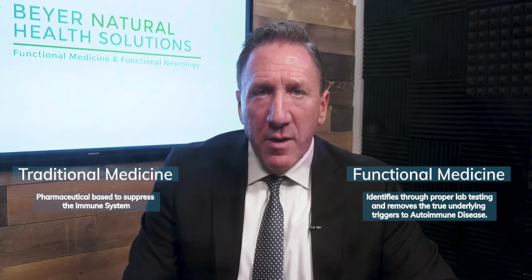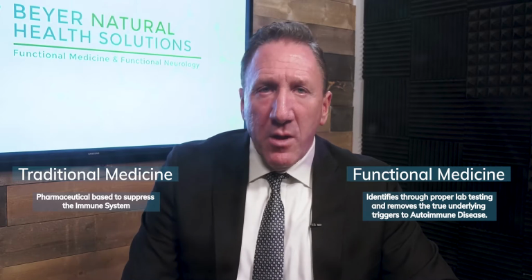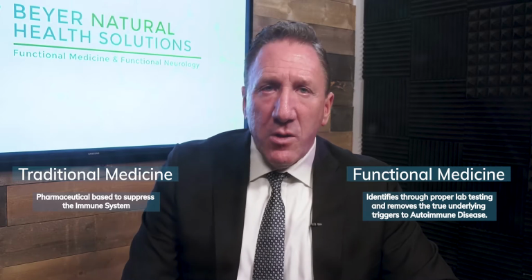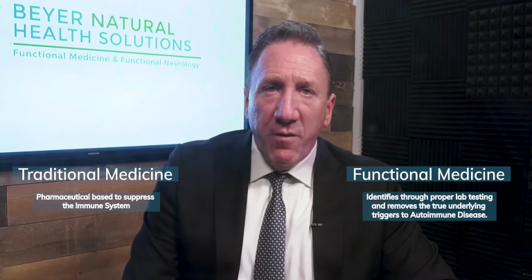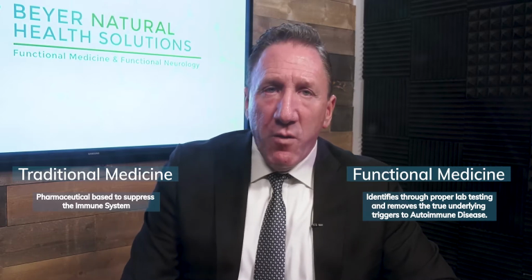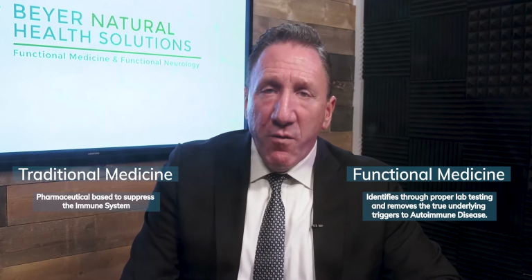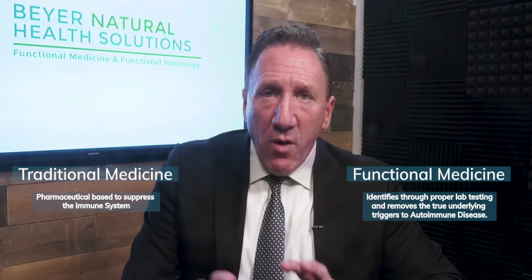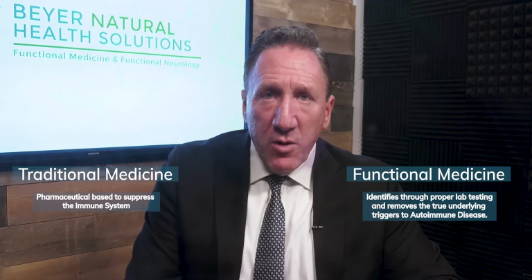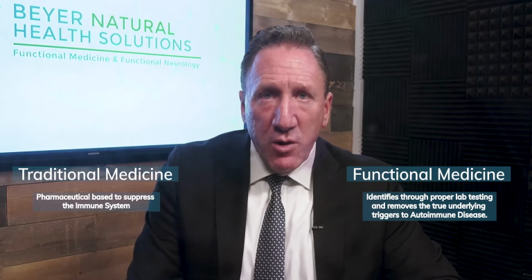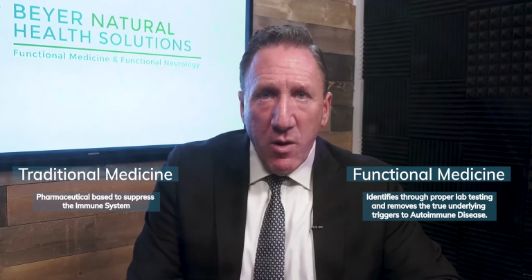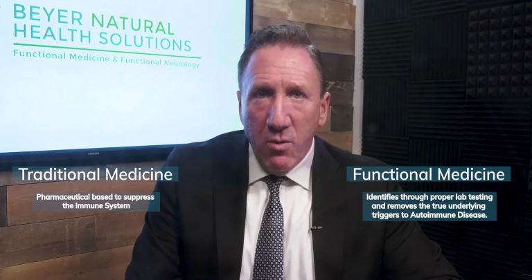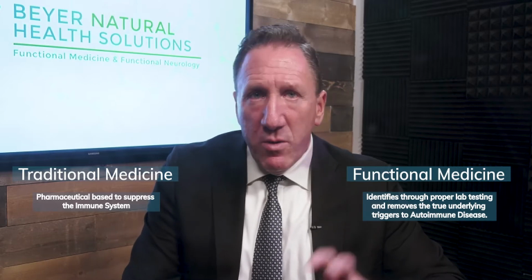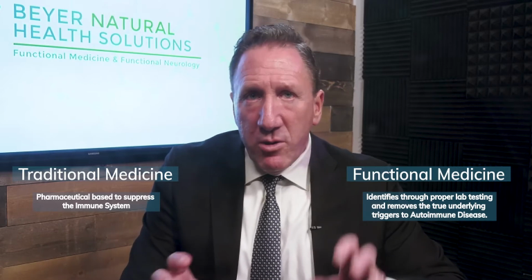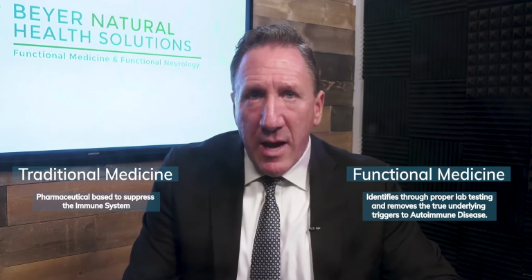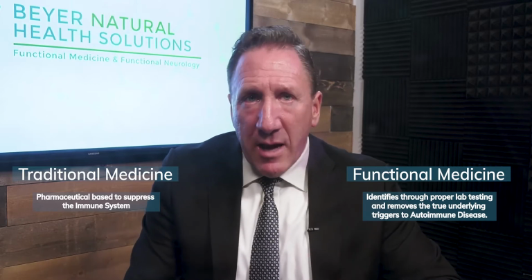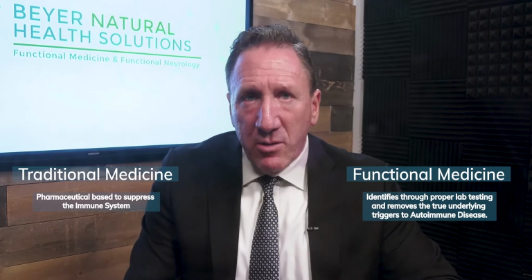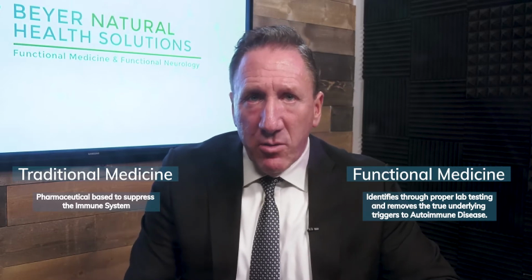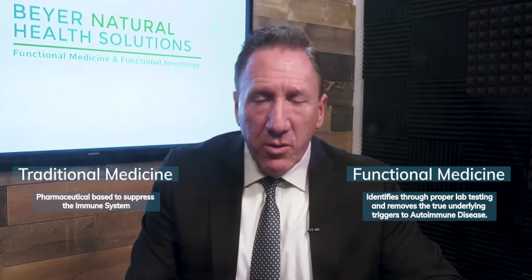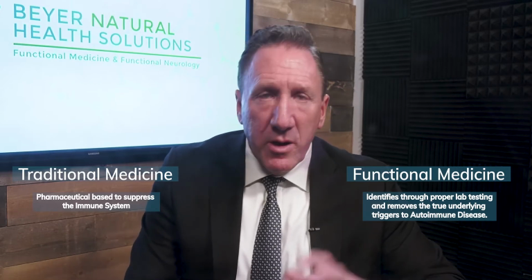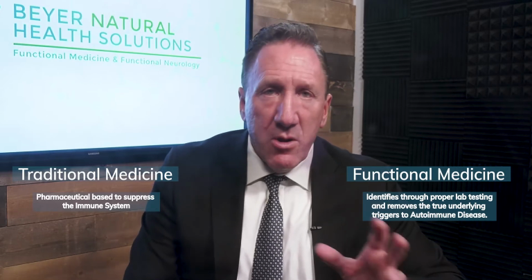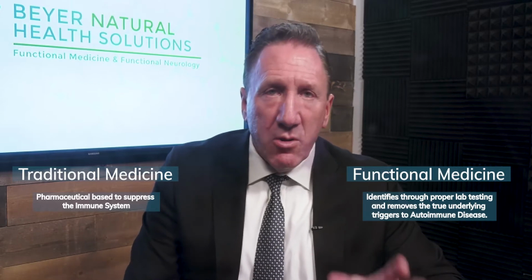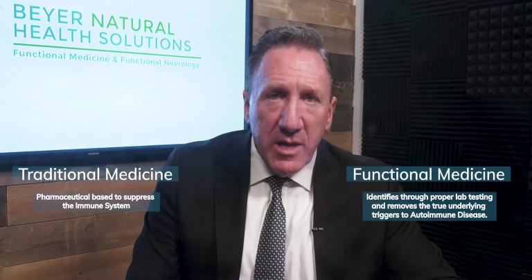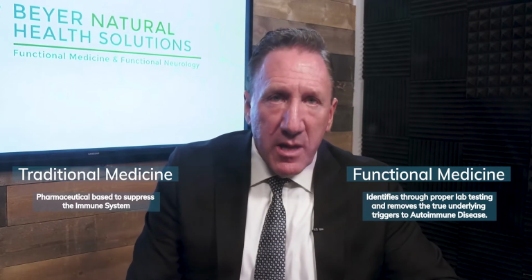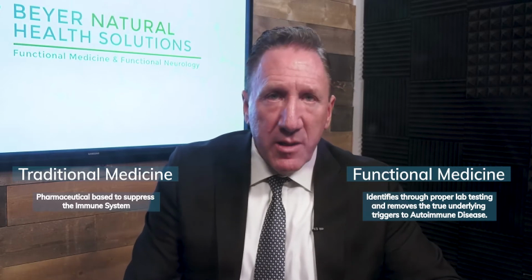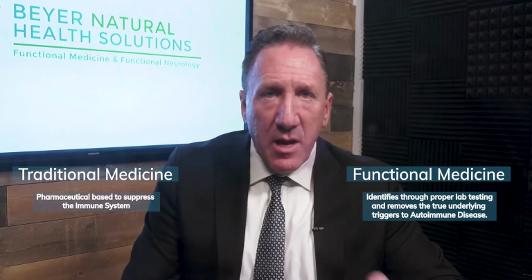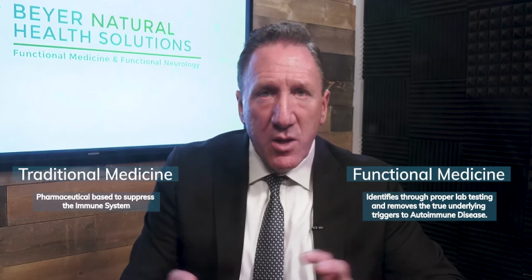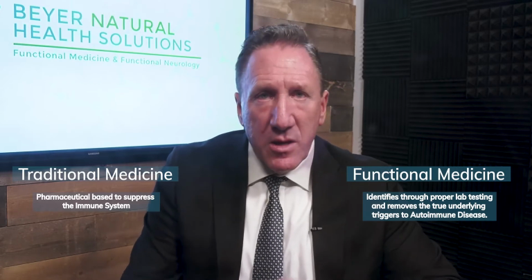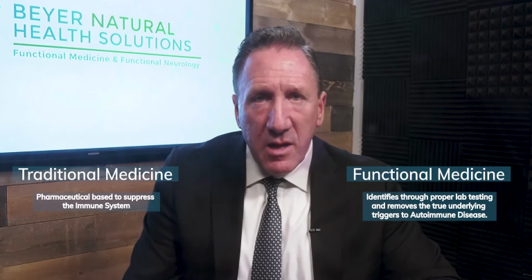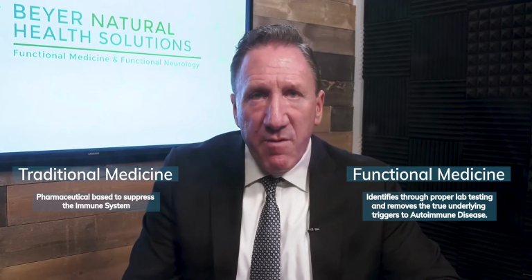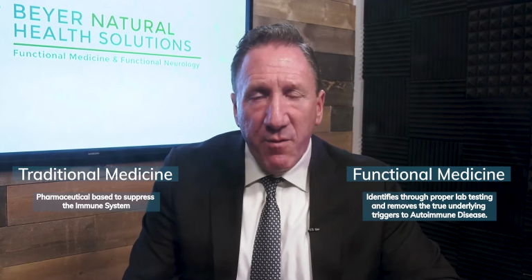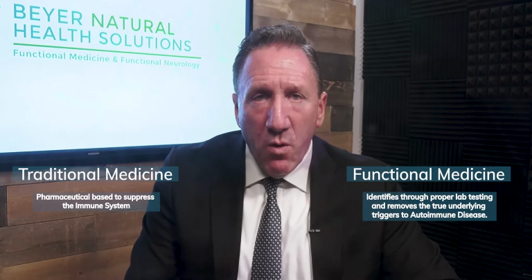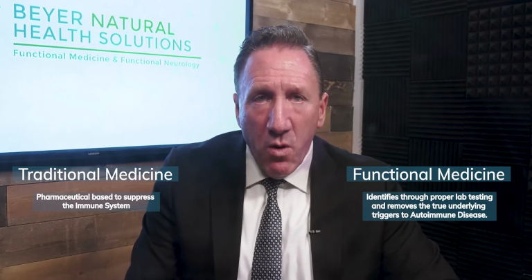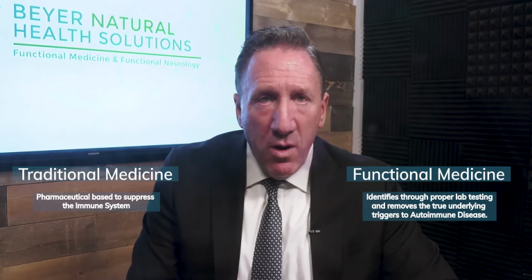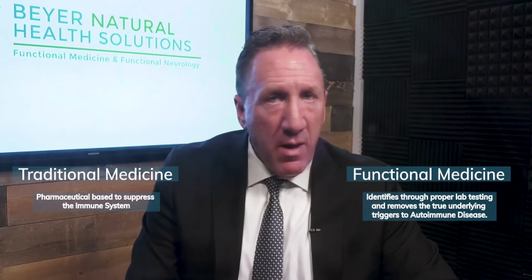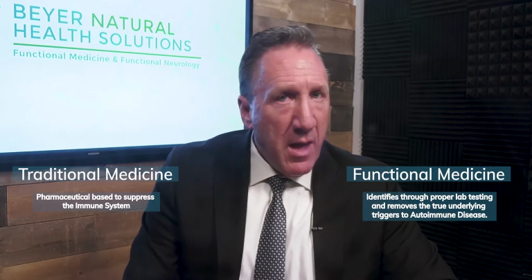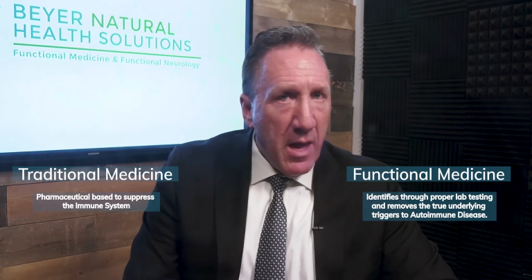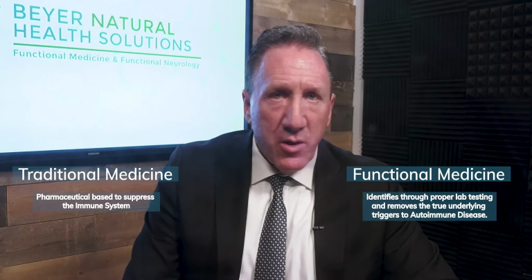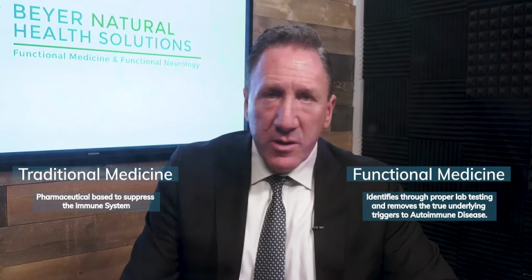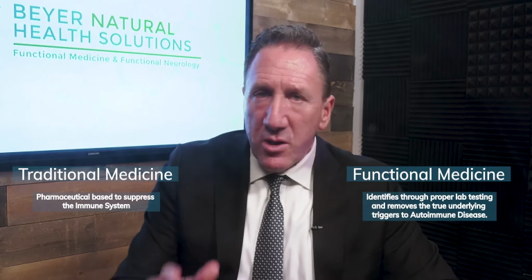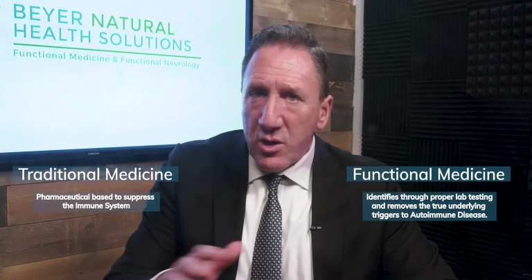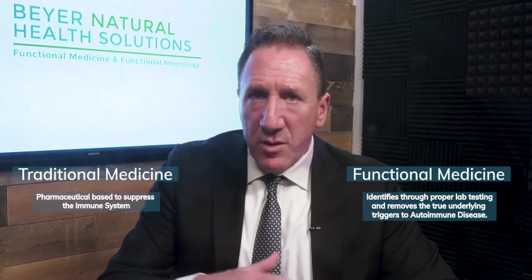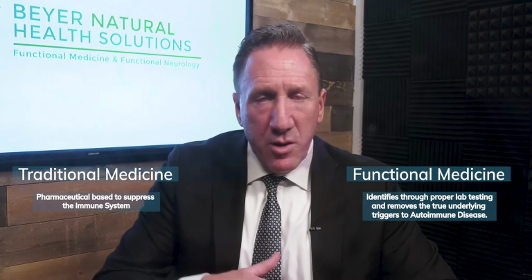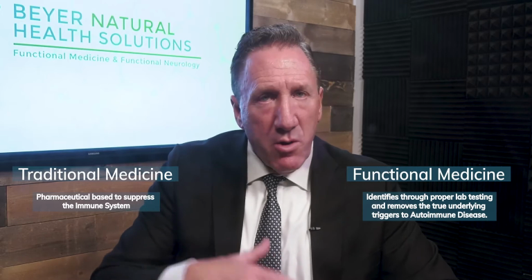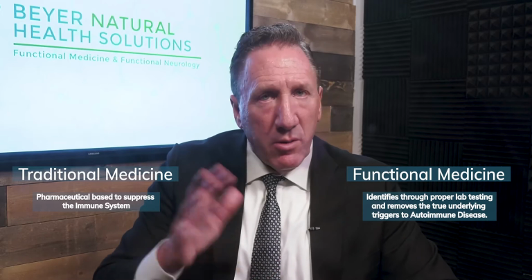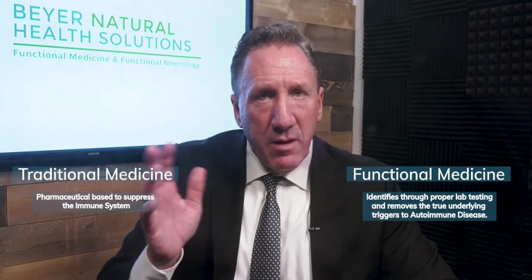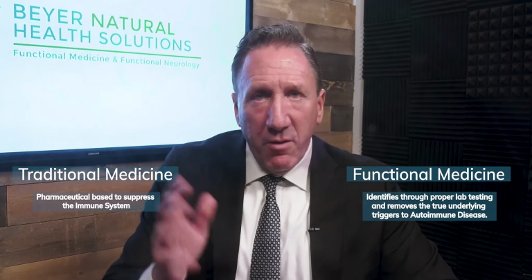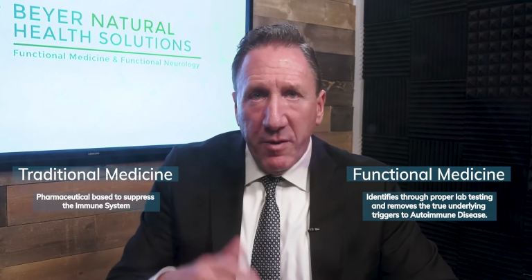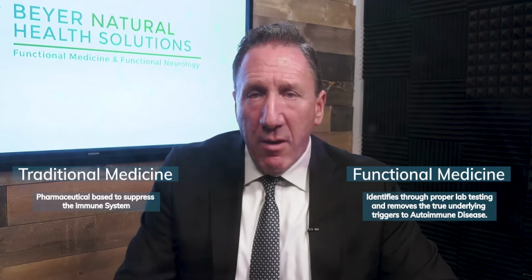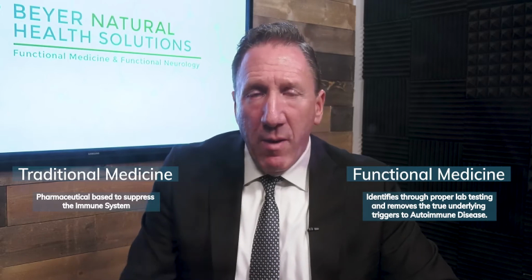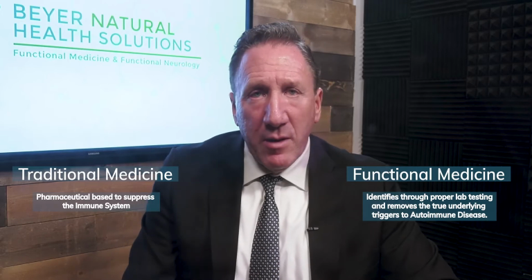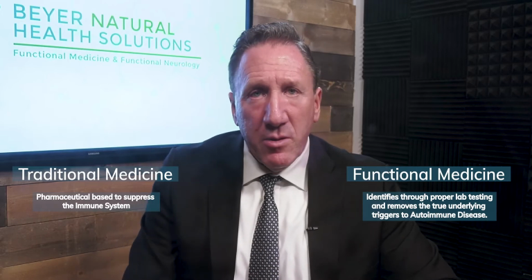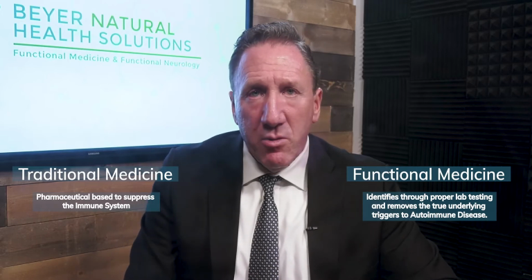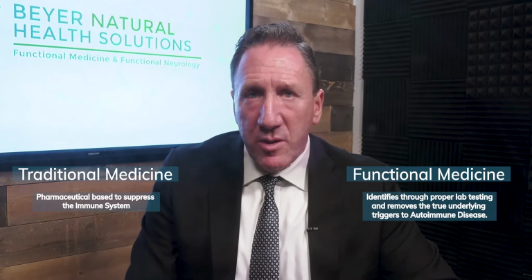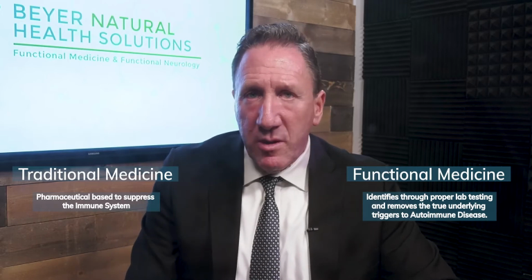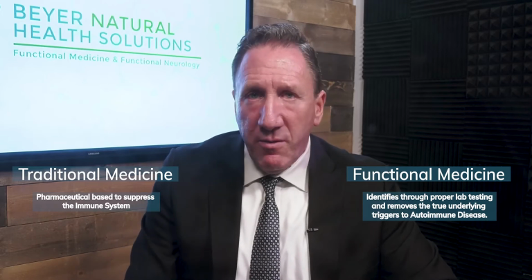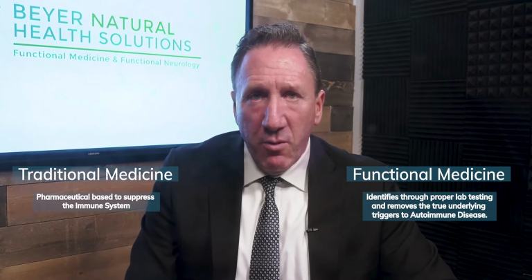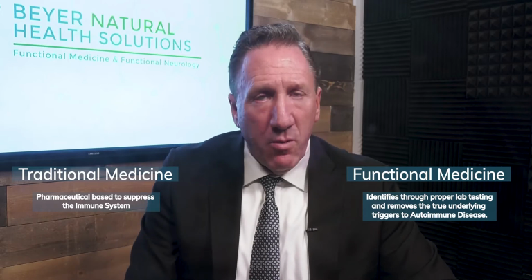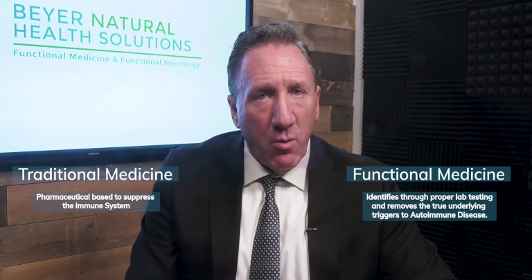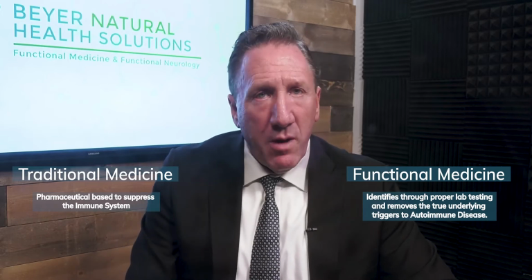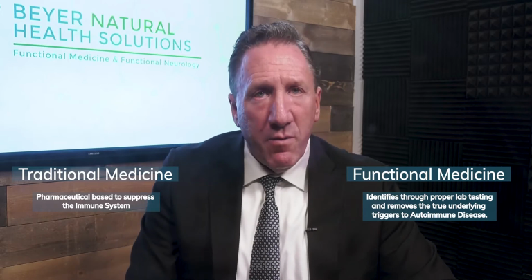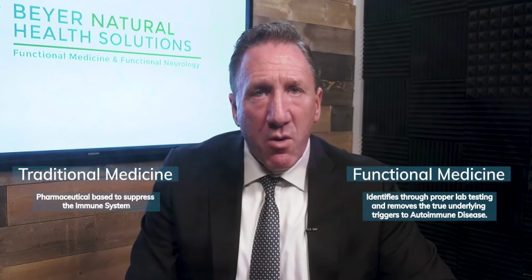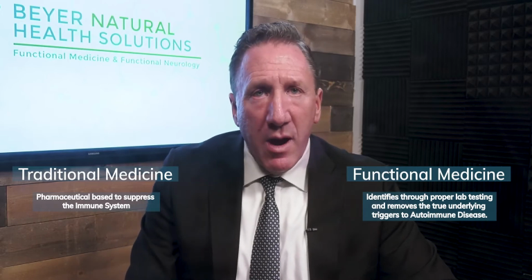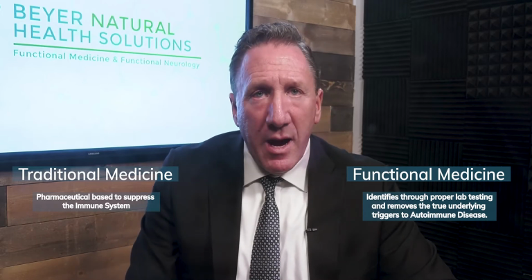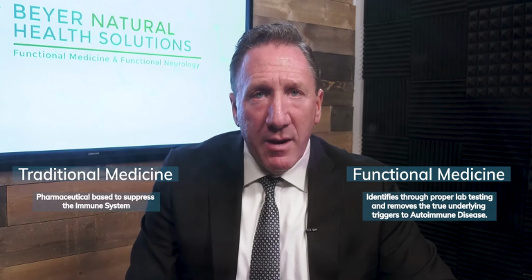So if you're frustrated with your doctor who's looking at your TSH and T4 and just adjusting your levothyroxine, your Synthroid, or whatever you're on, sit back, relax, and listen to this because it's going to be a lot of information.